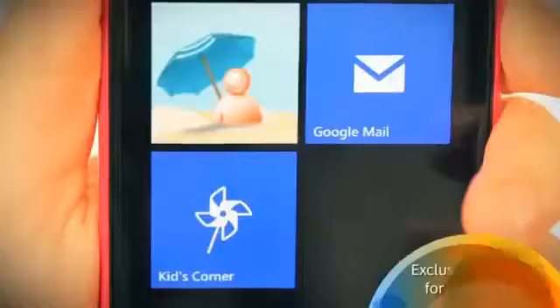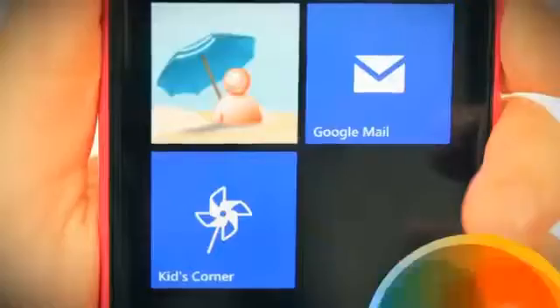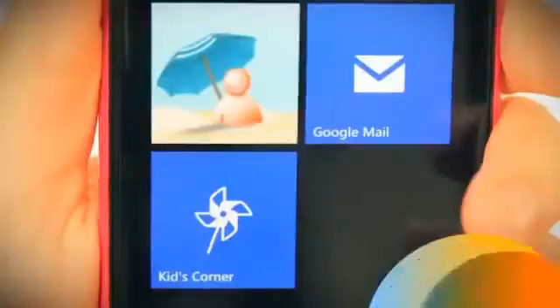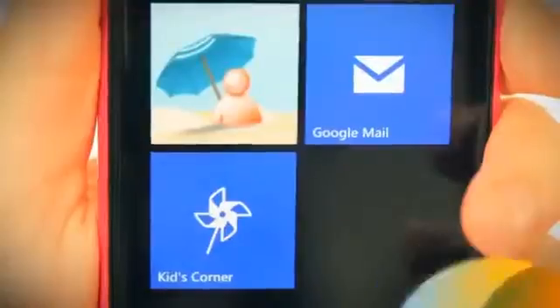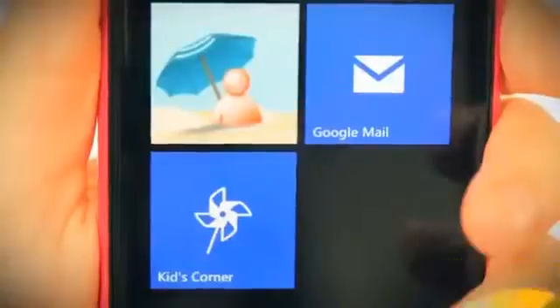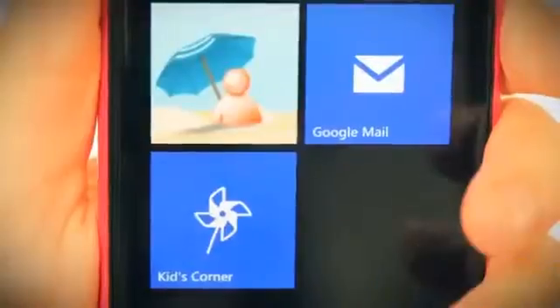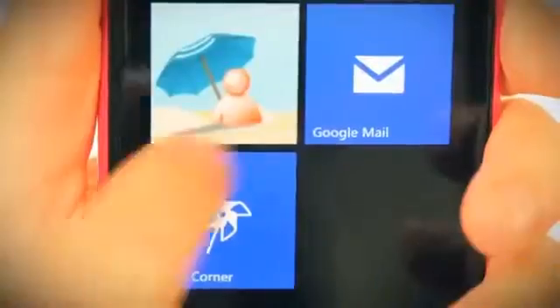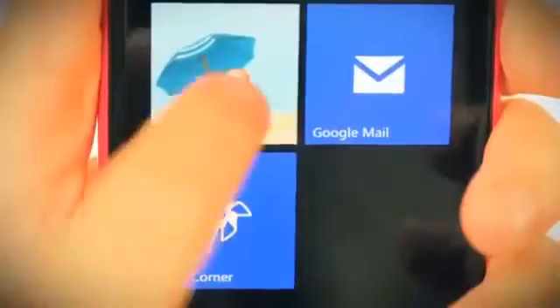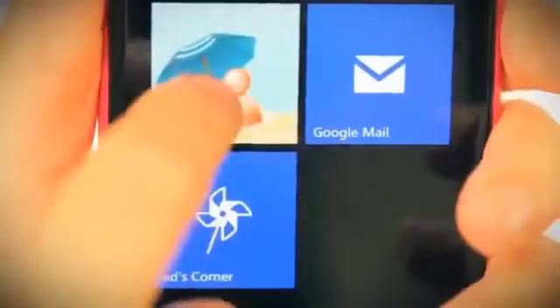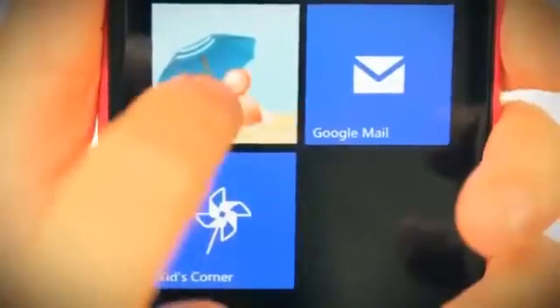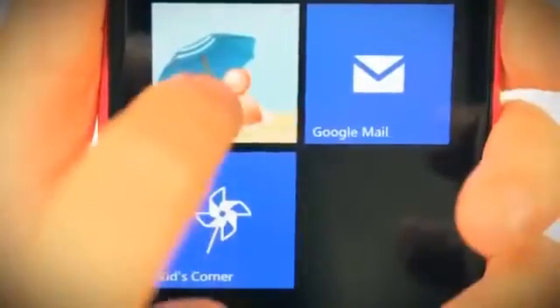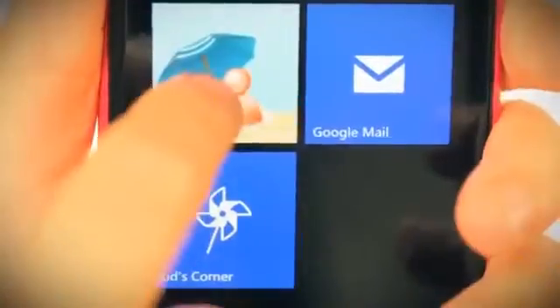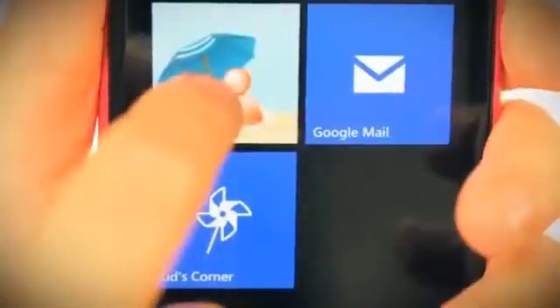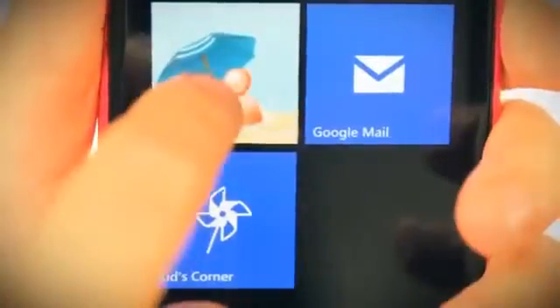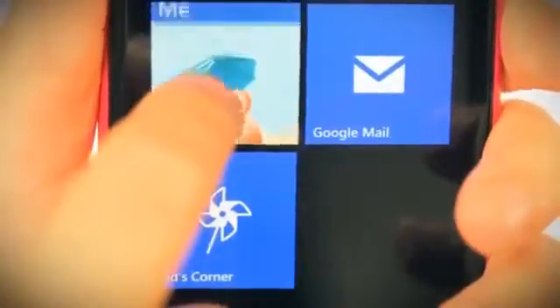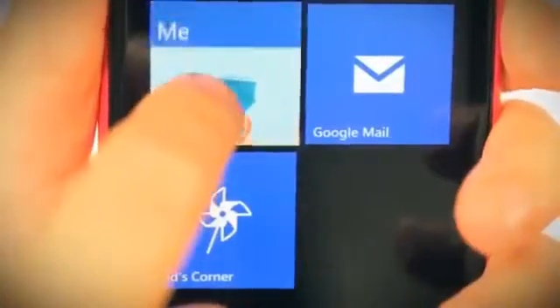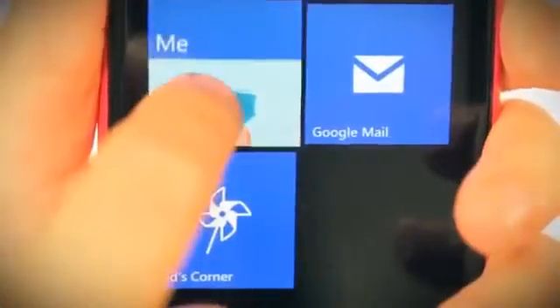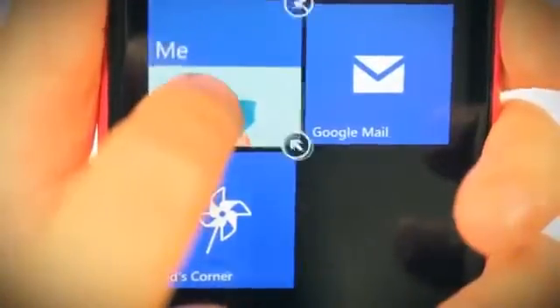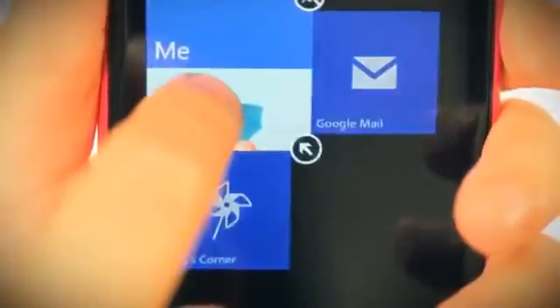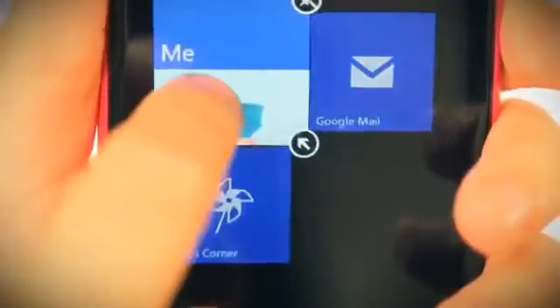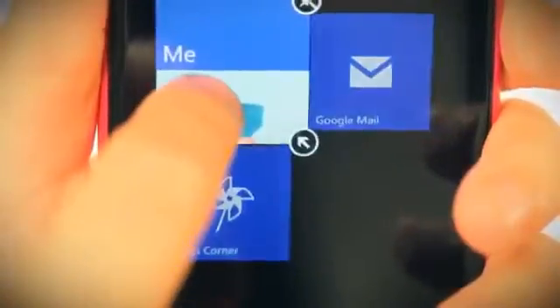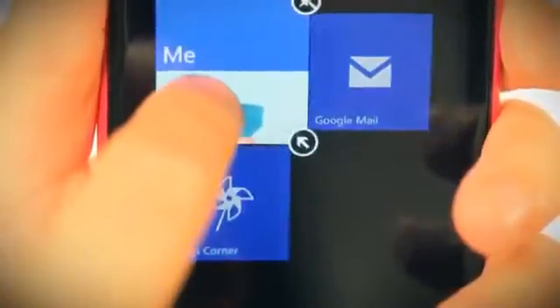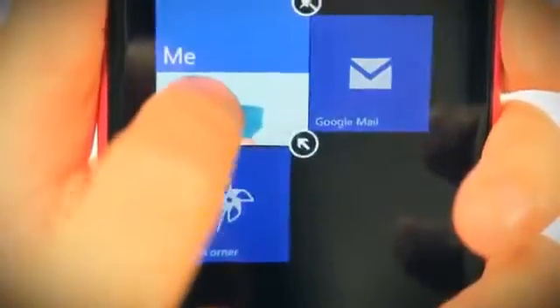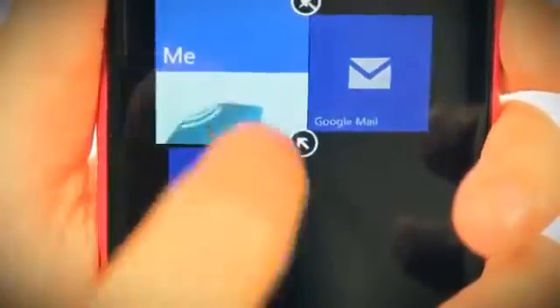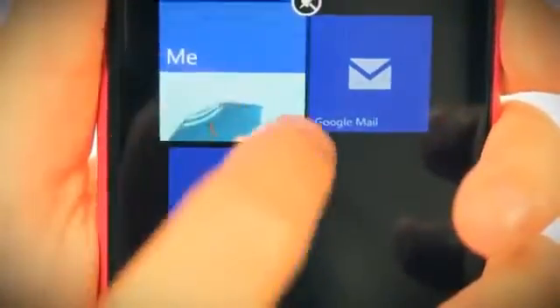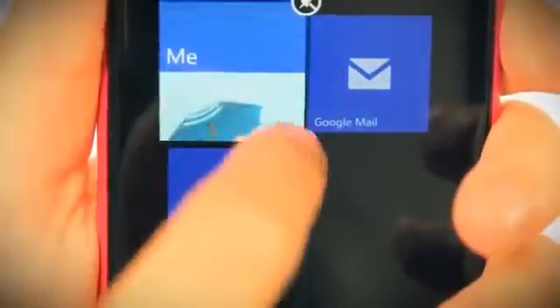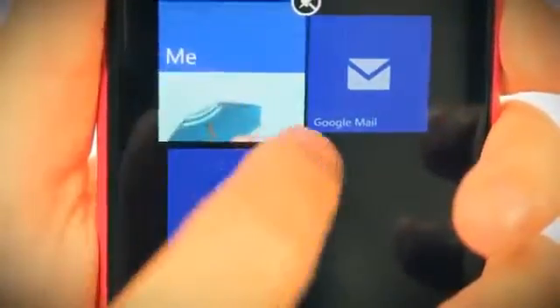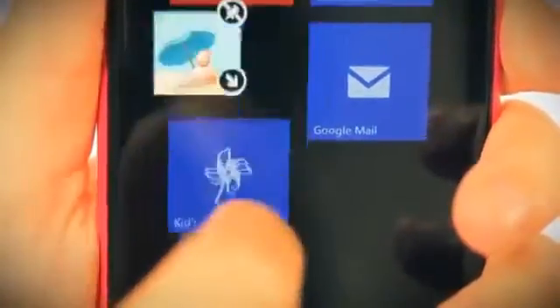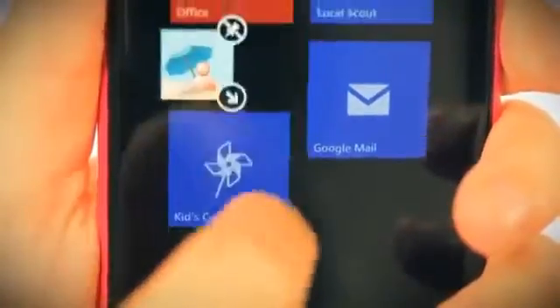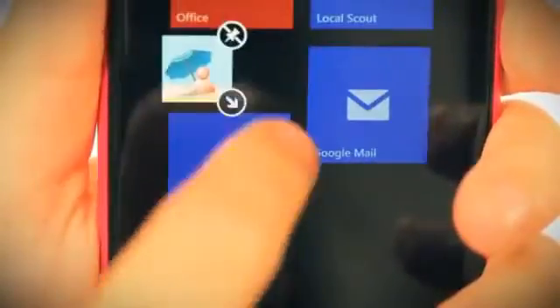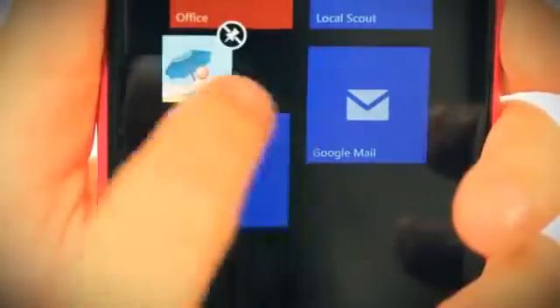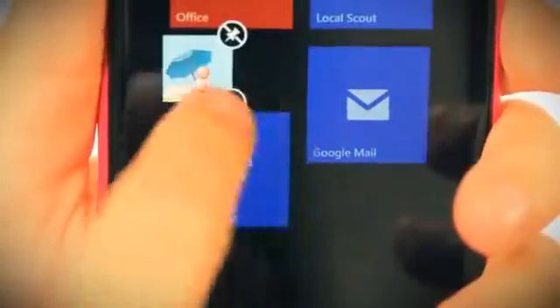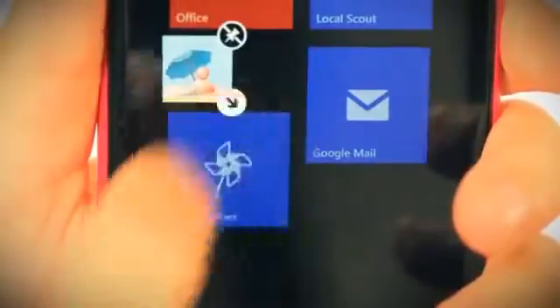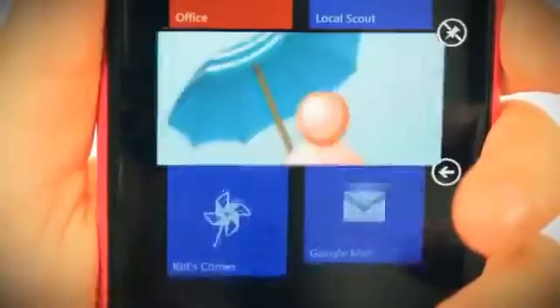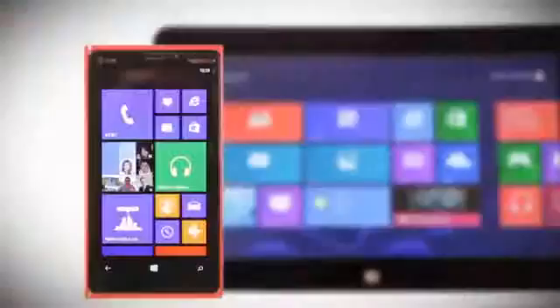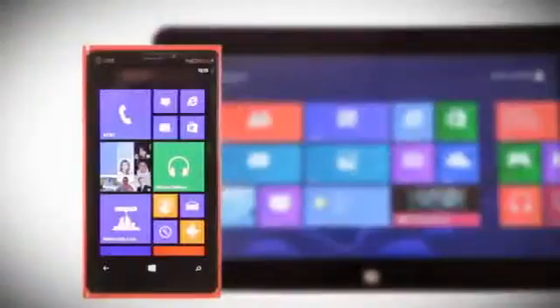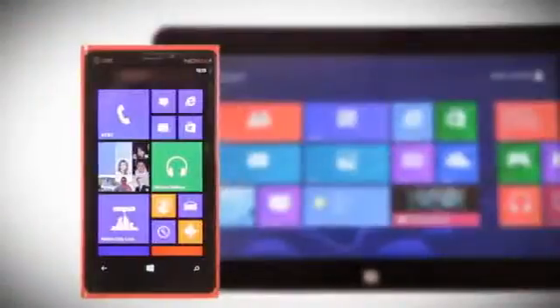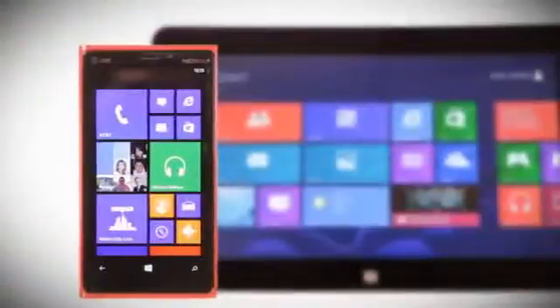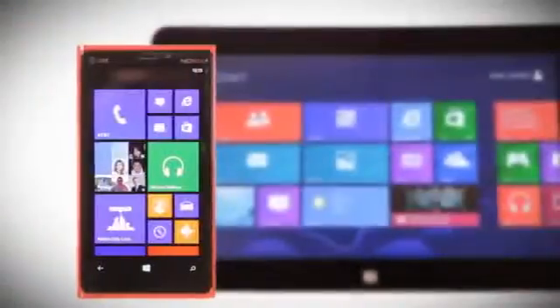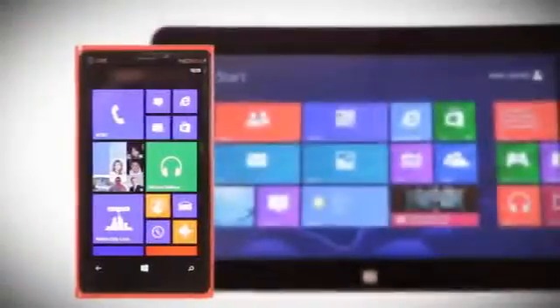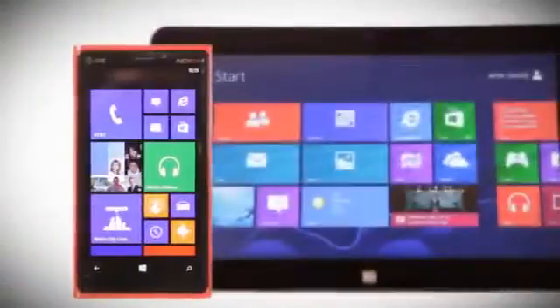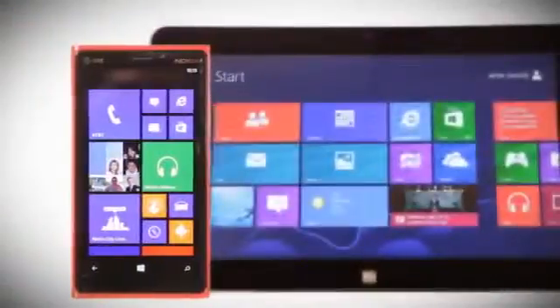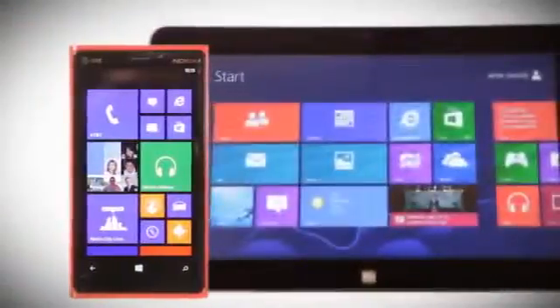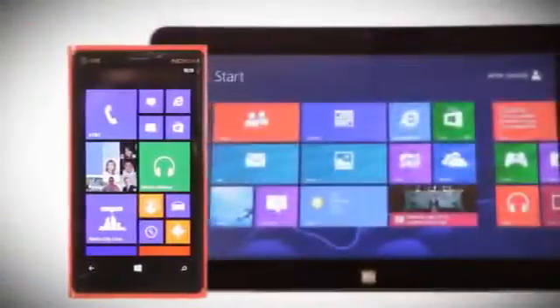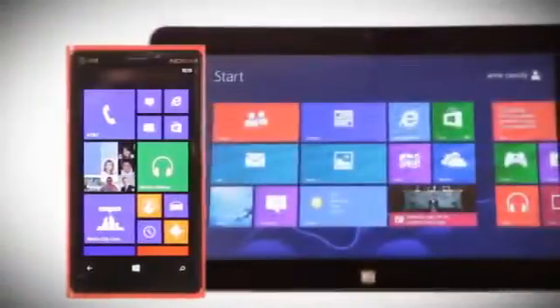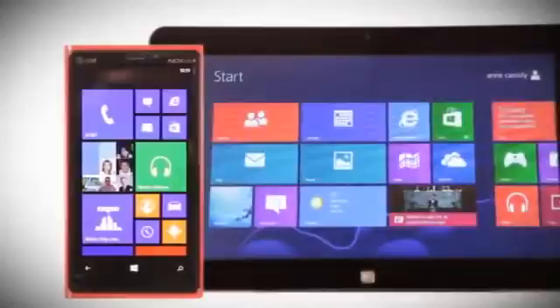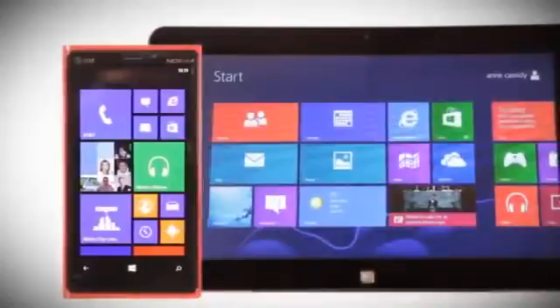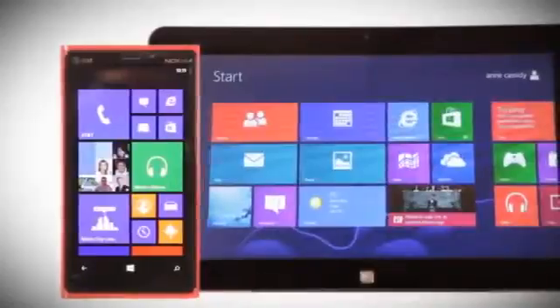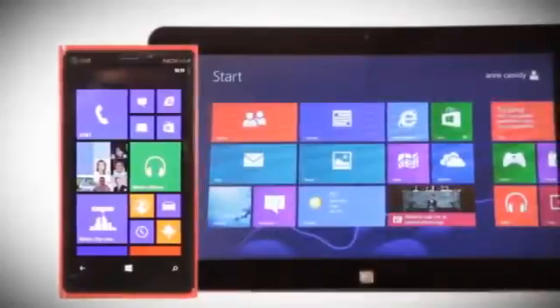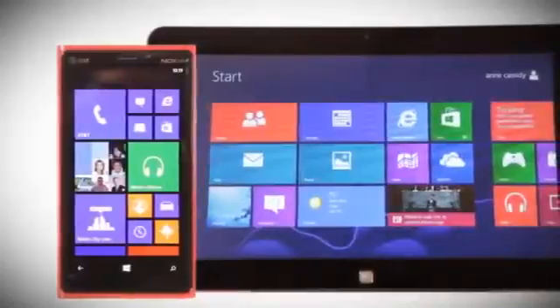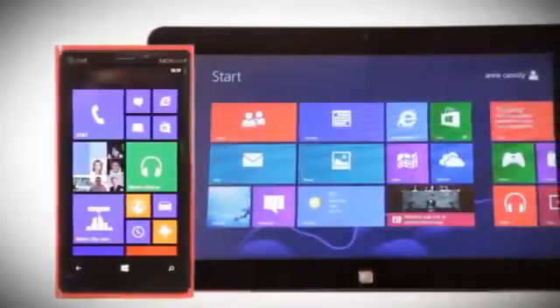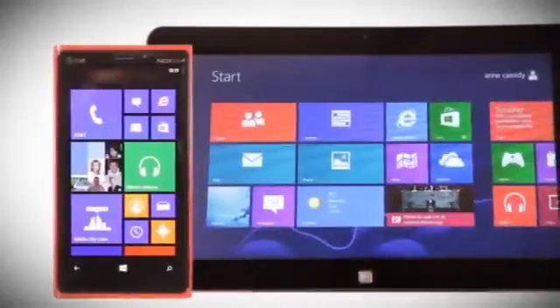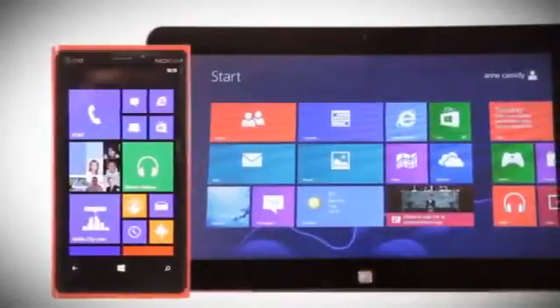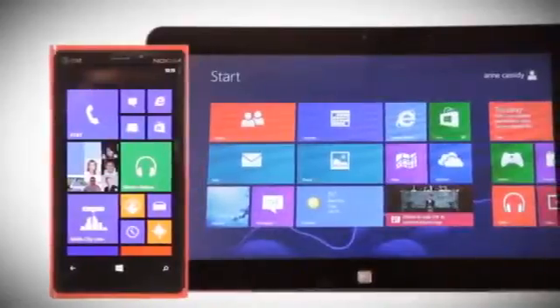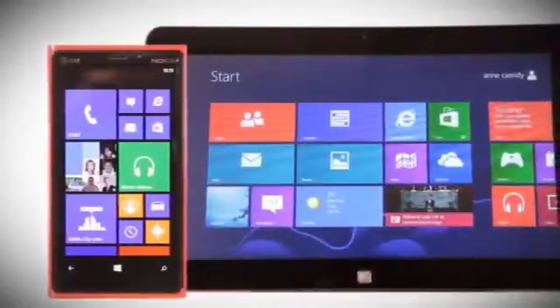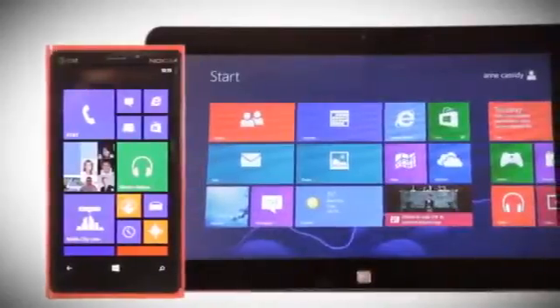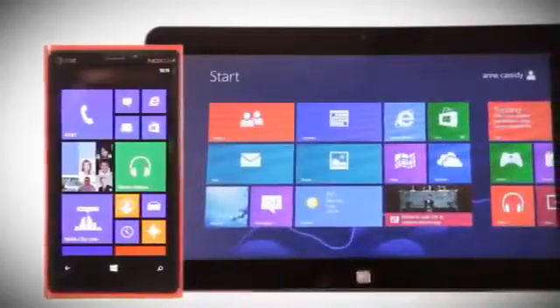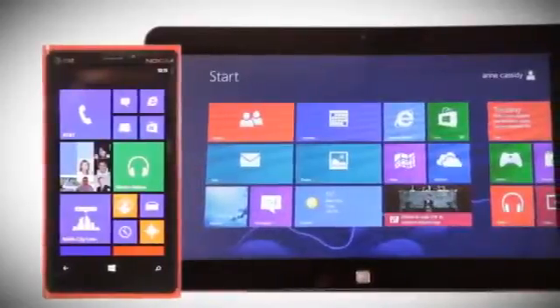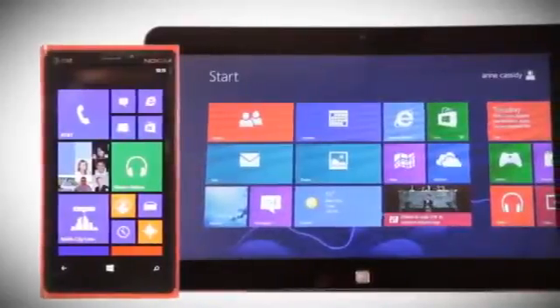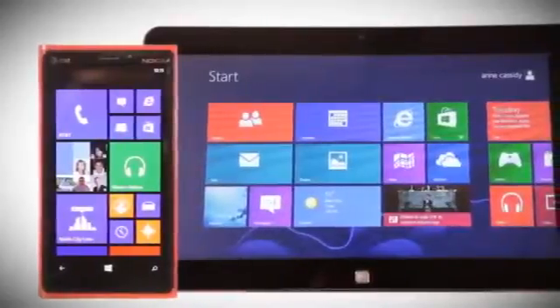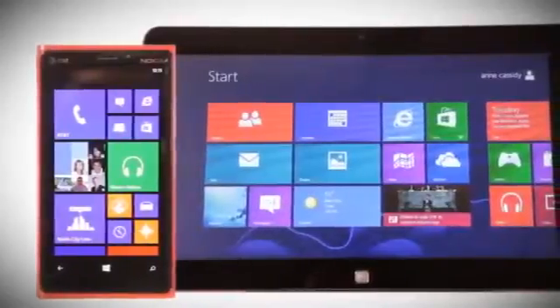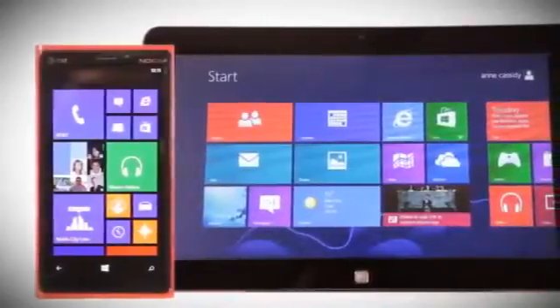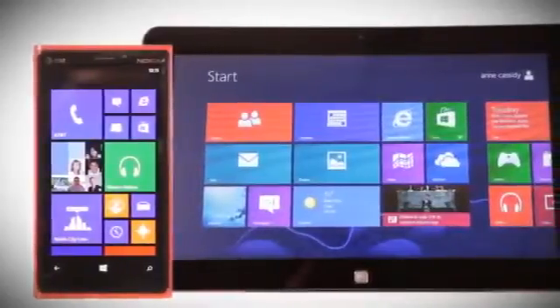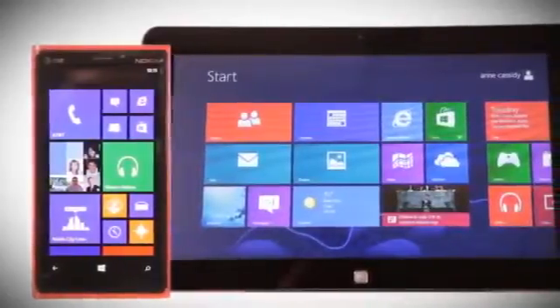It has customizable live tiles which dynamically display updated content. This provides a similar customer experience across multiple devices.